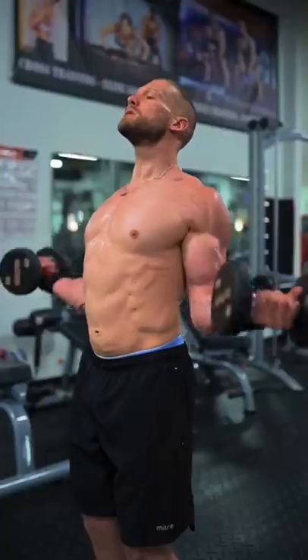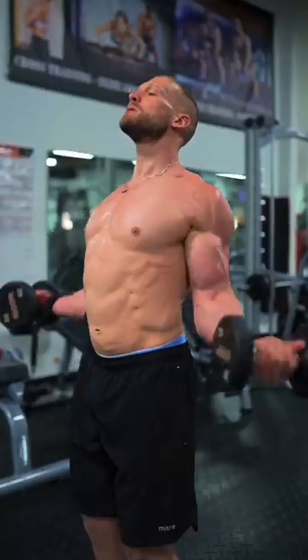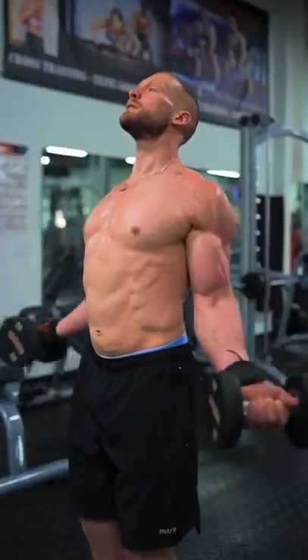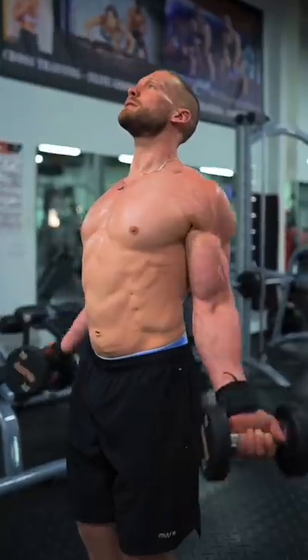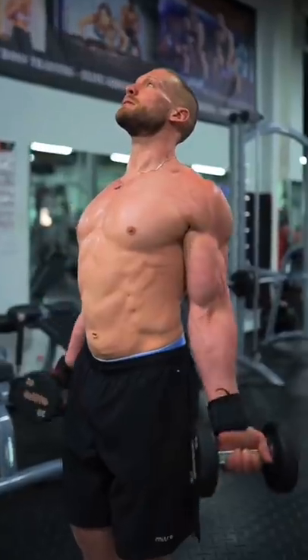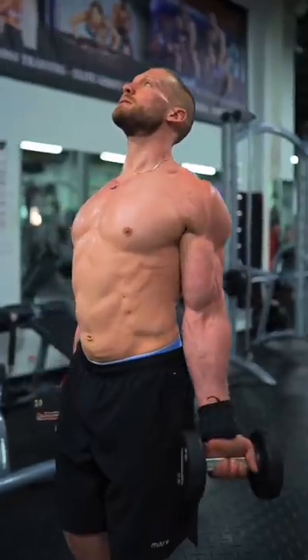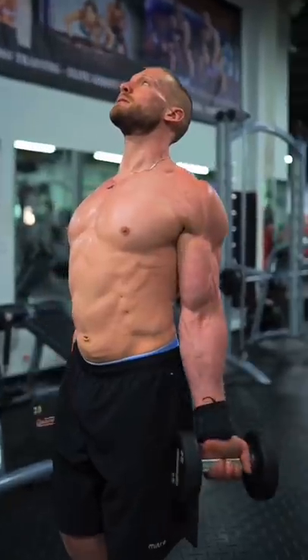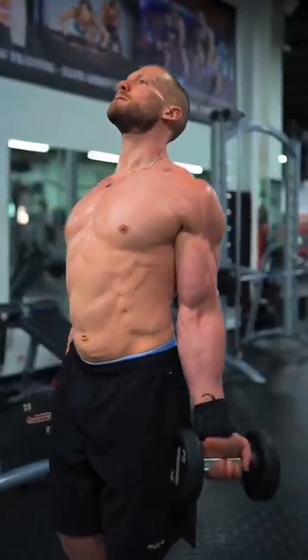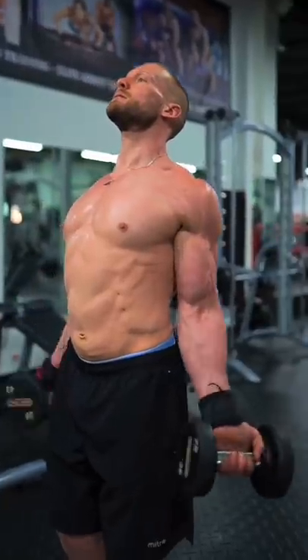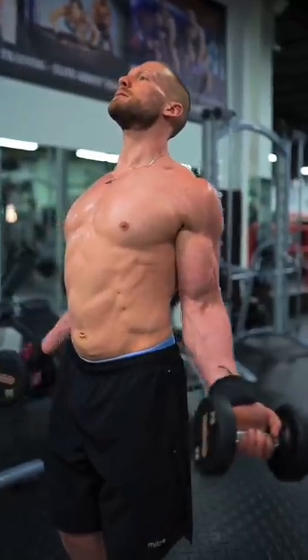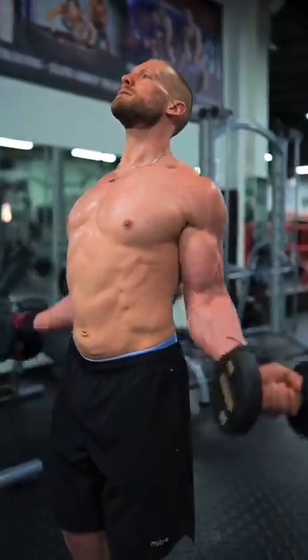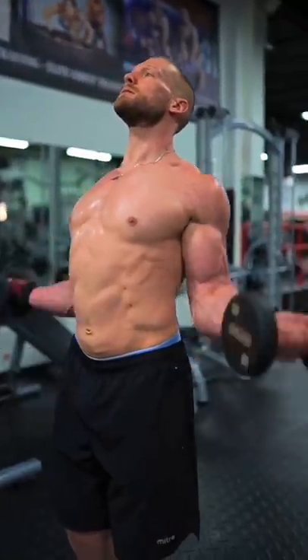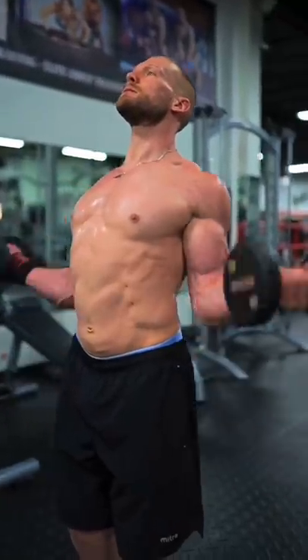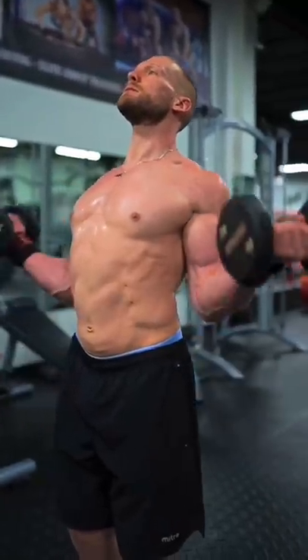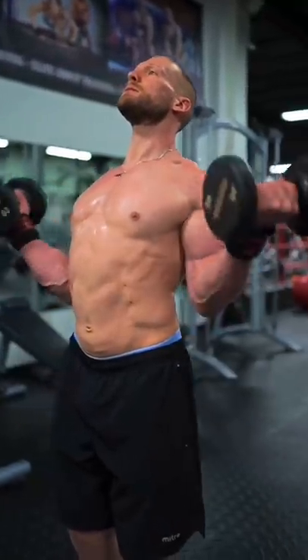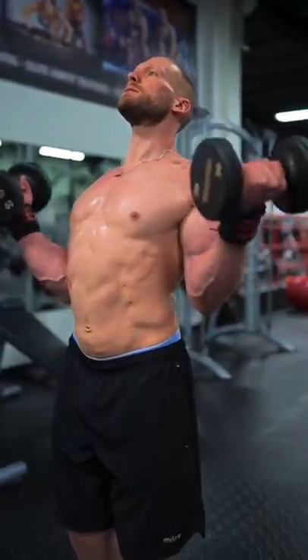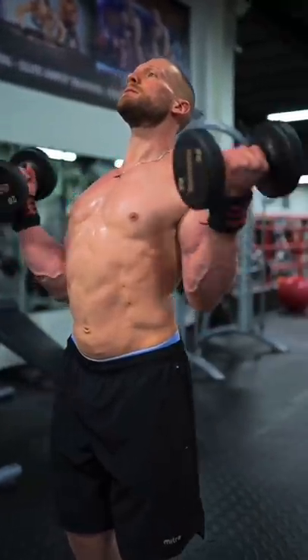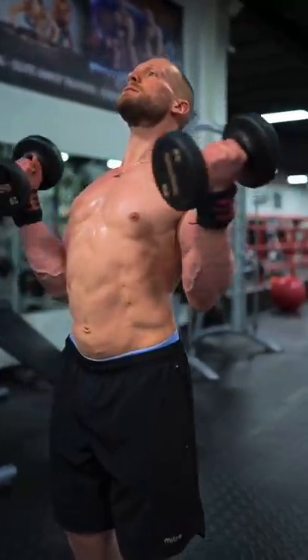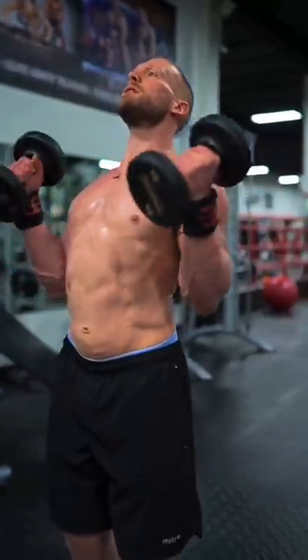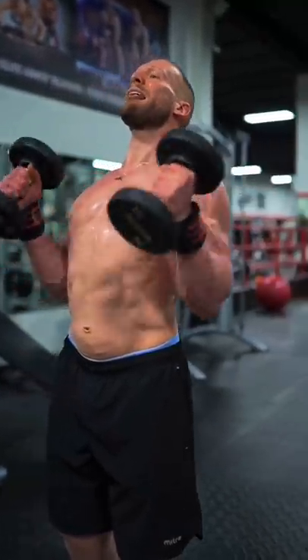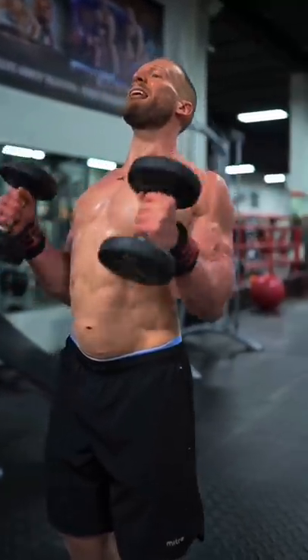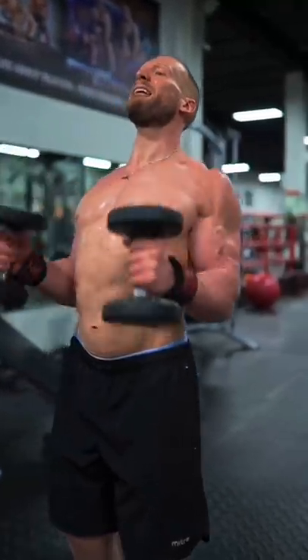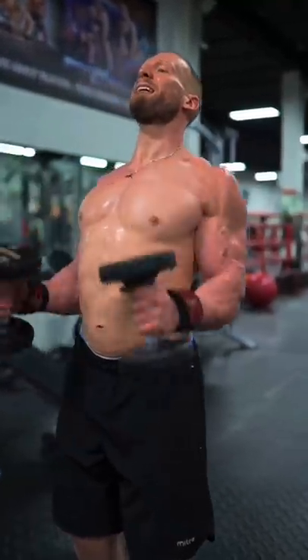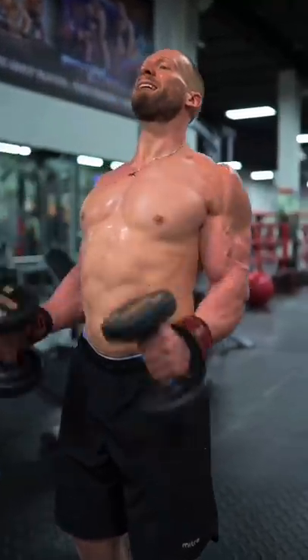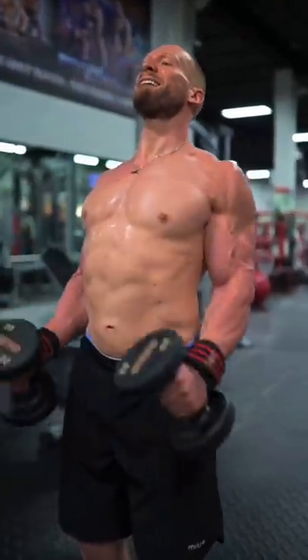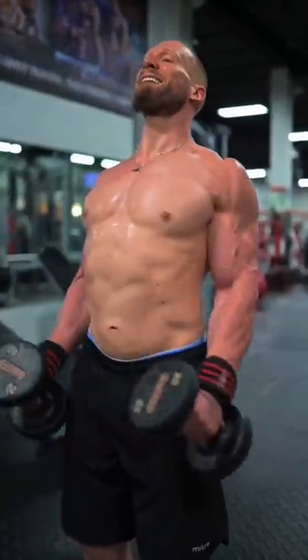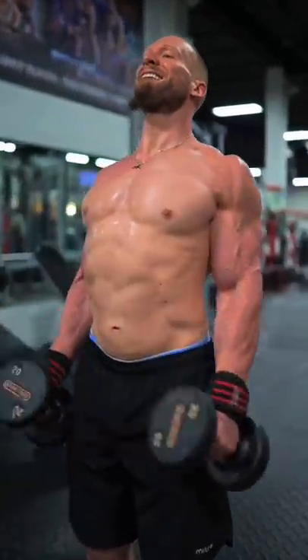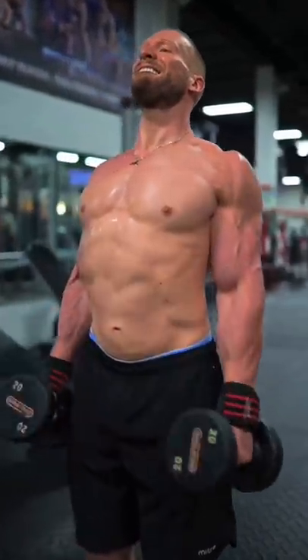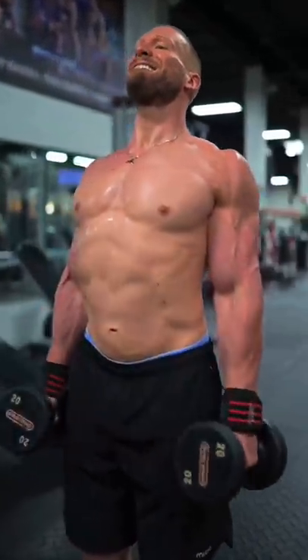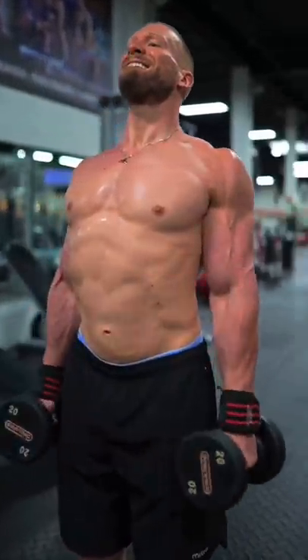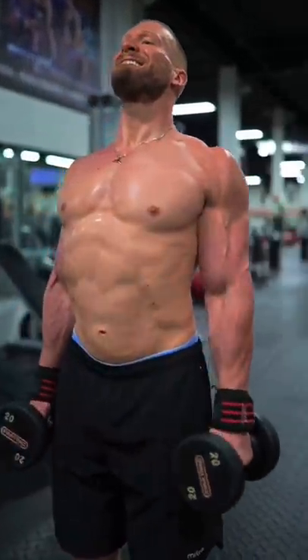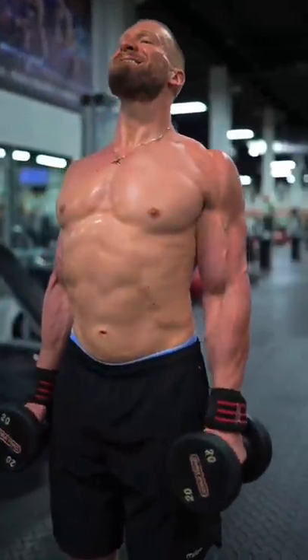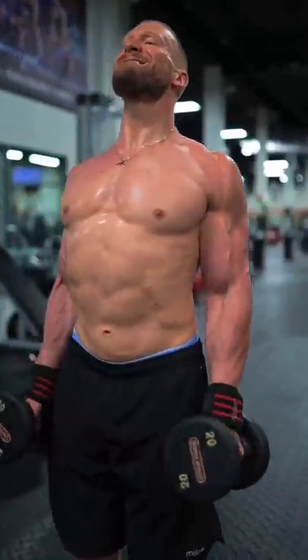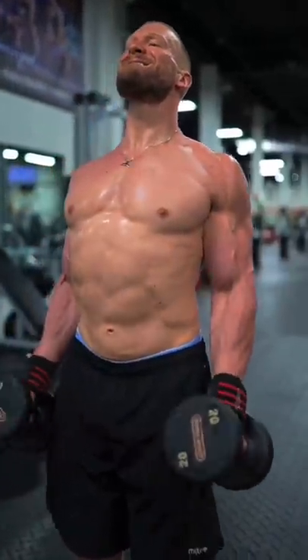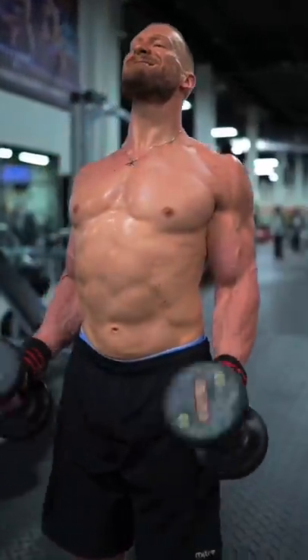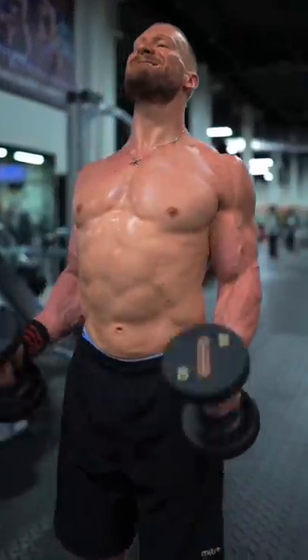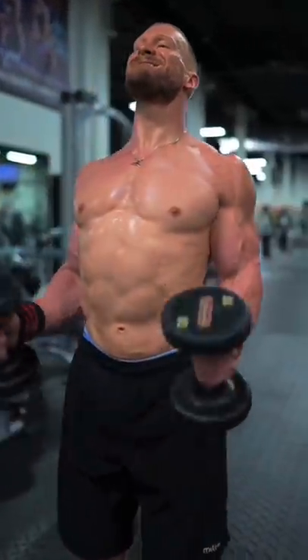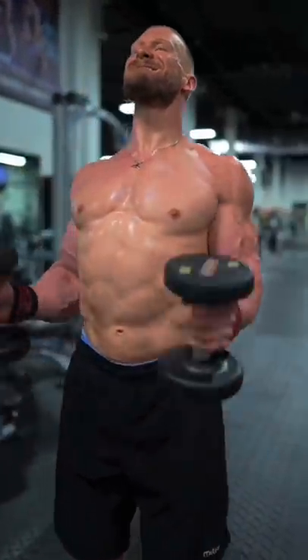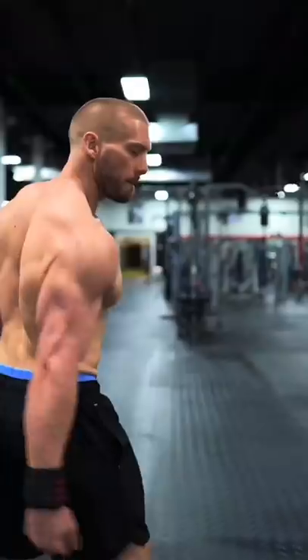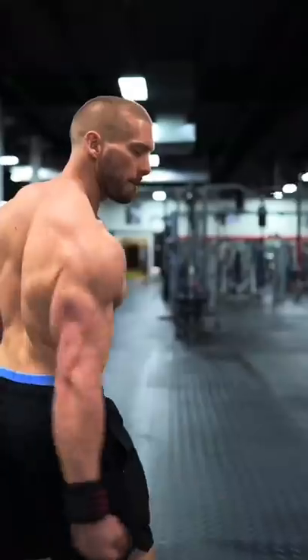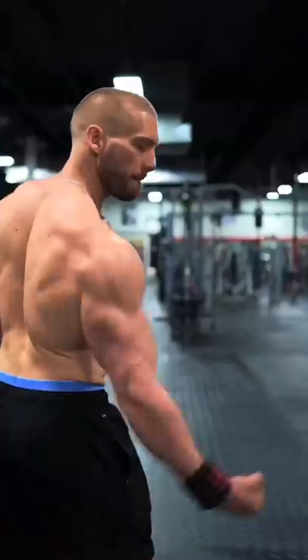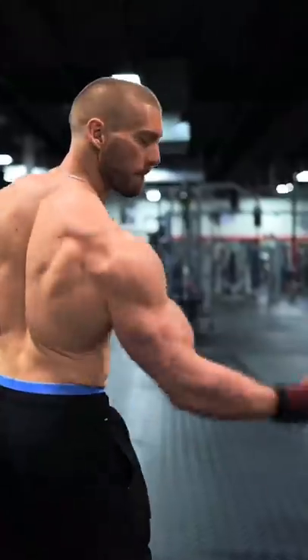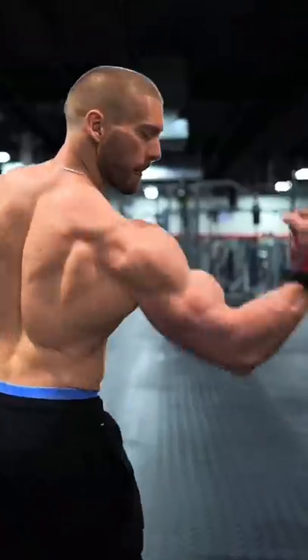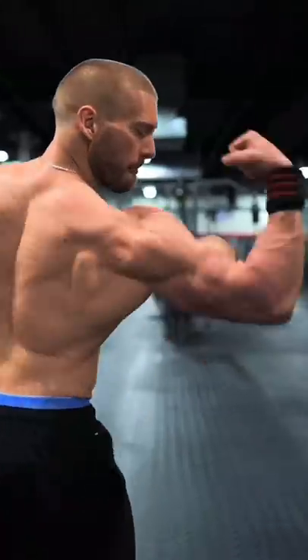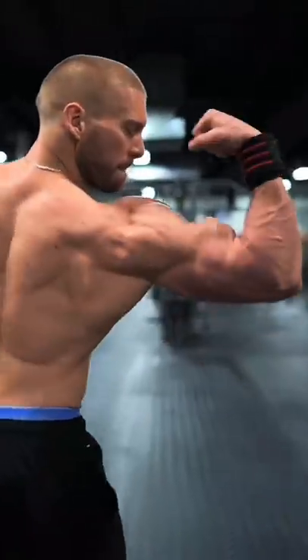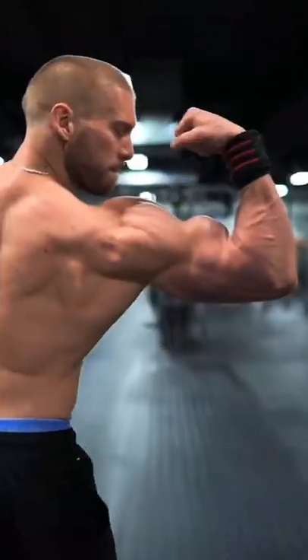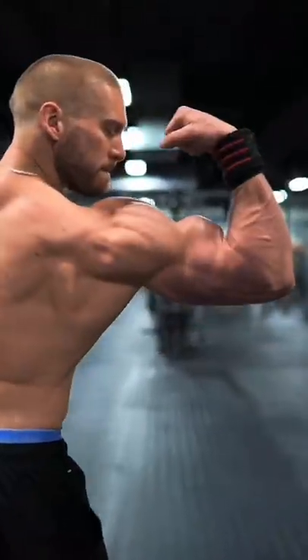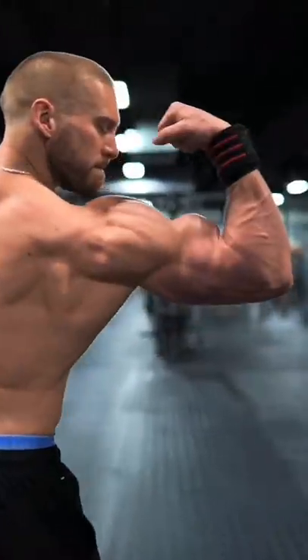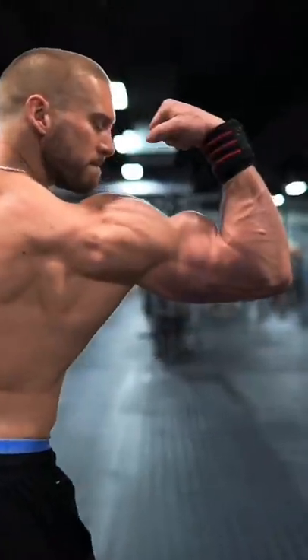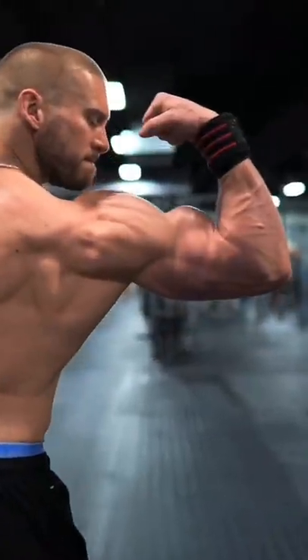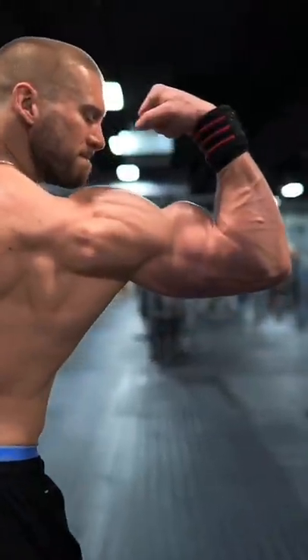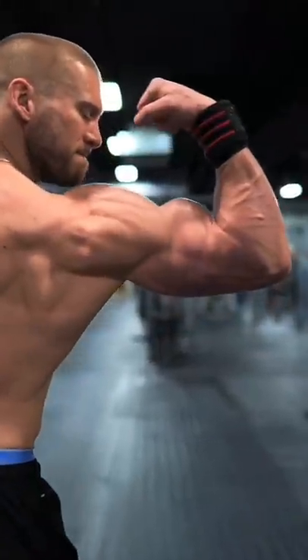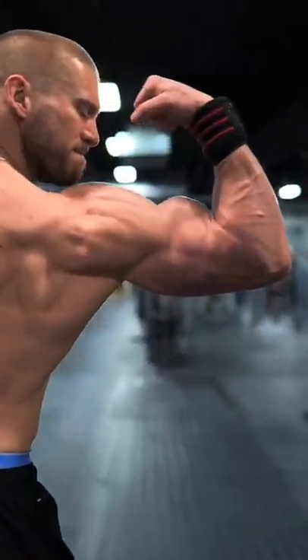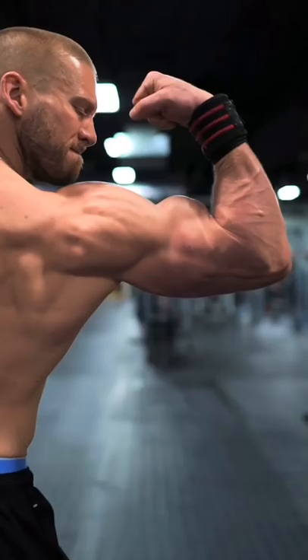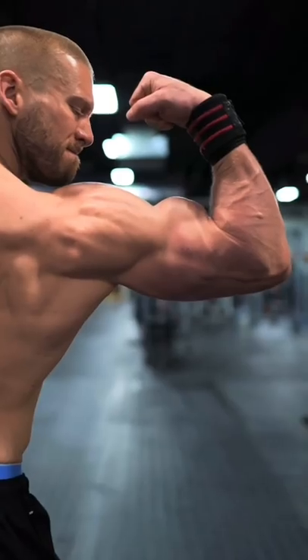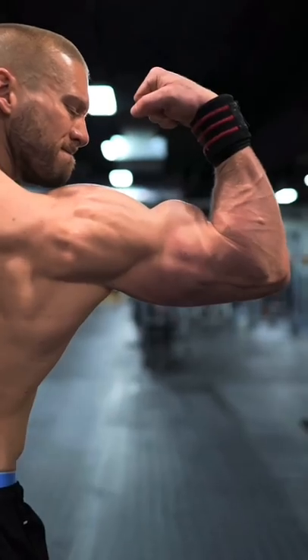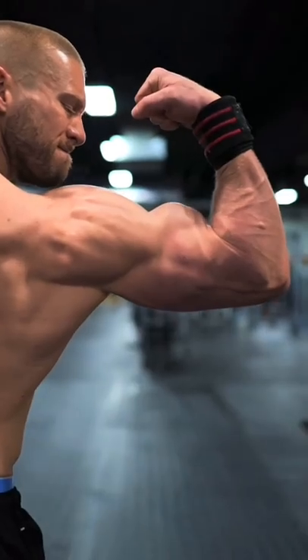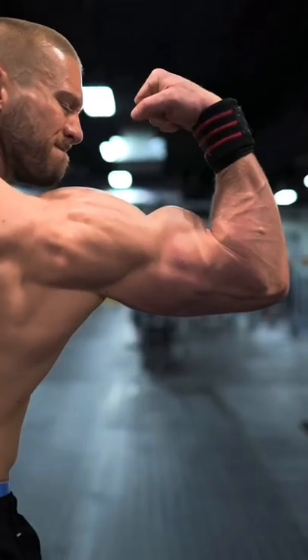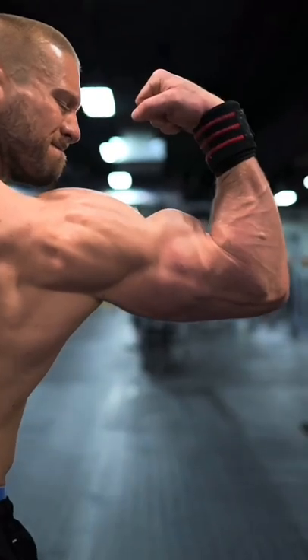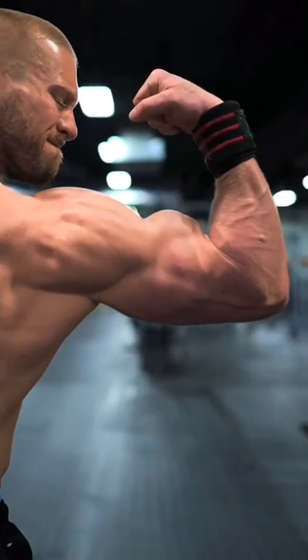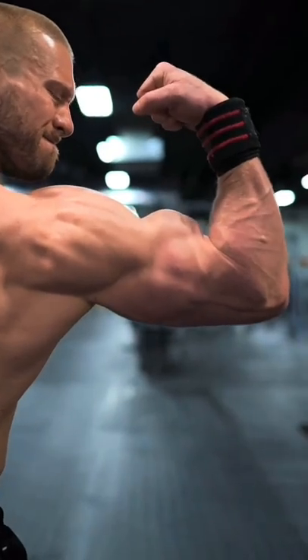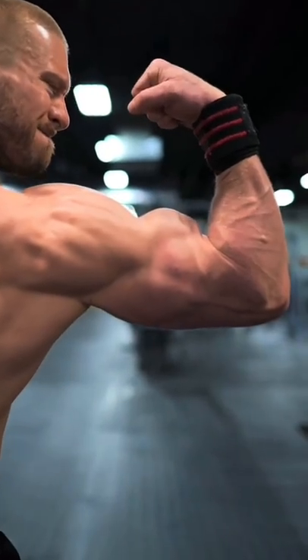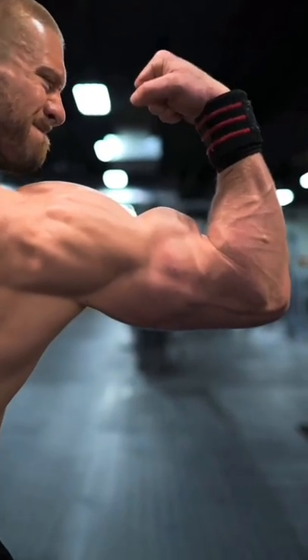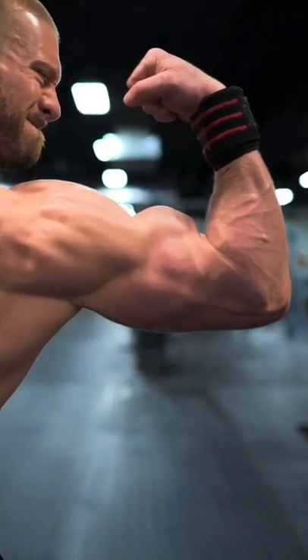Here's one of my full and most effective bicep workouts that I want you to have. It delivers an incredible pump and great results. Let's go.